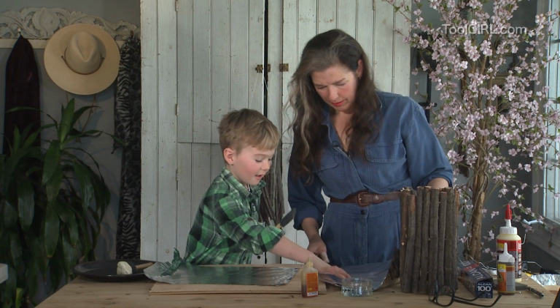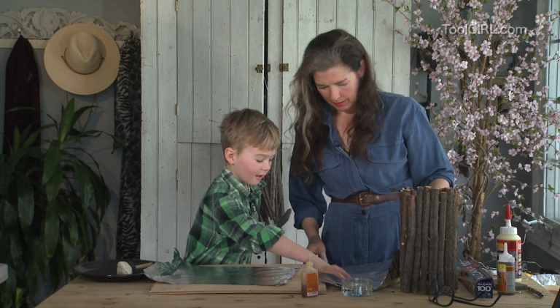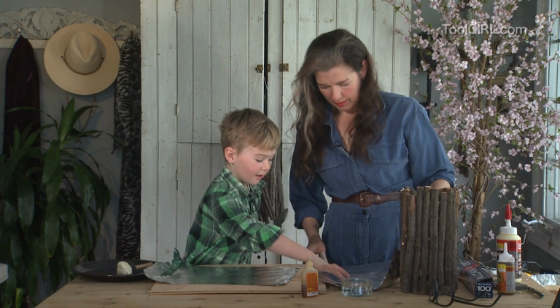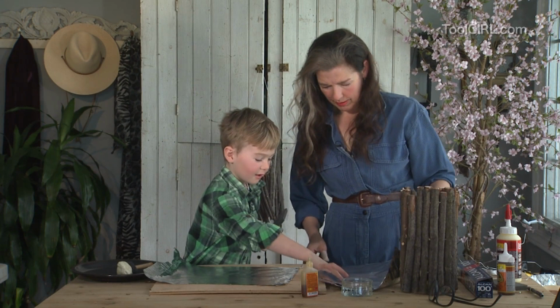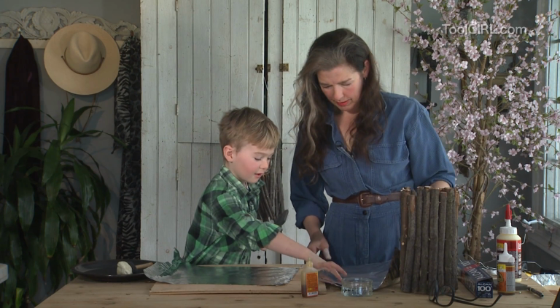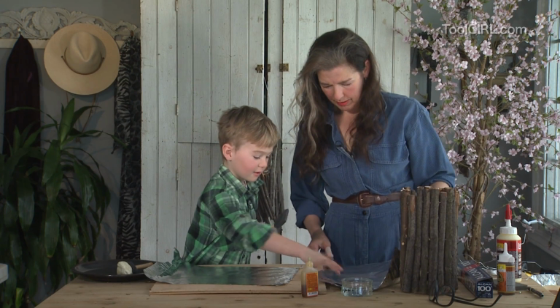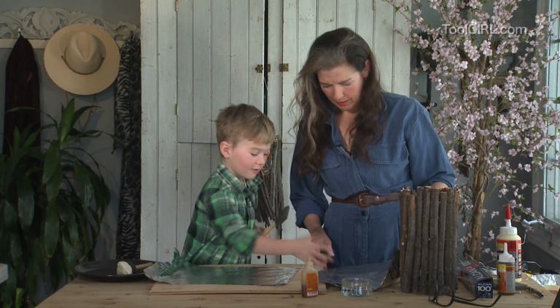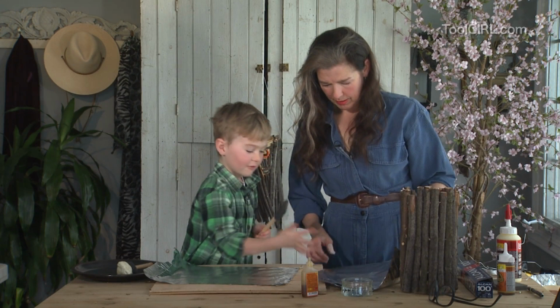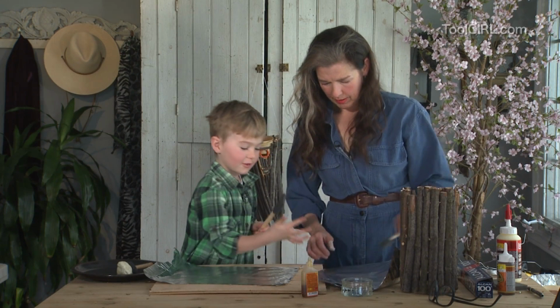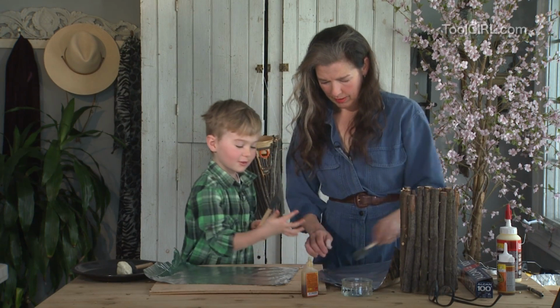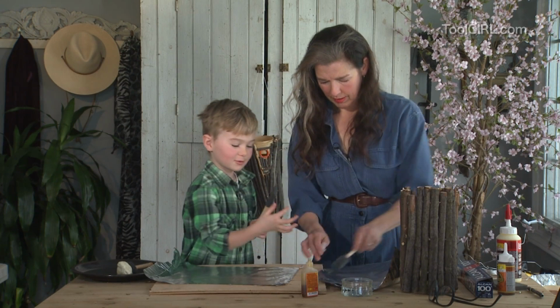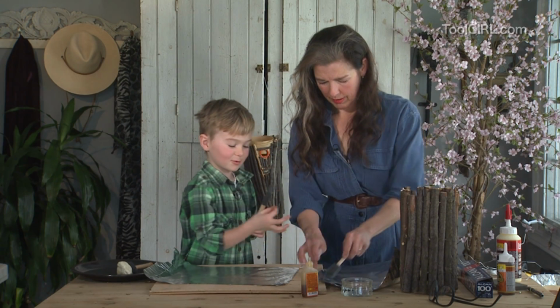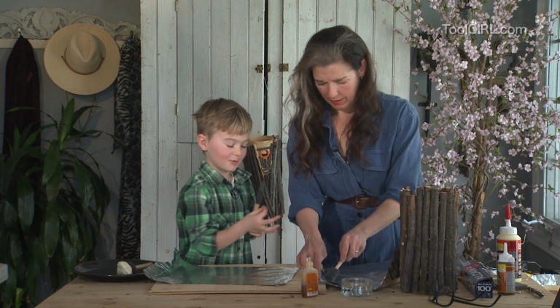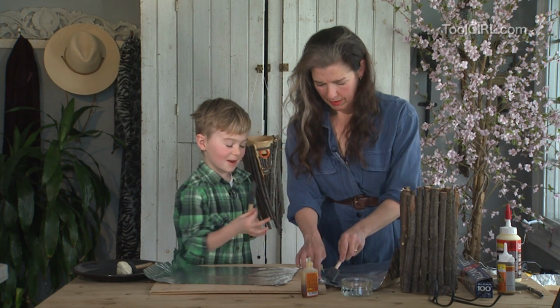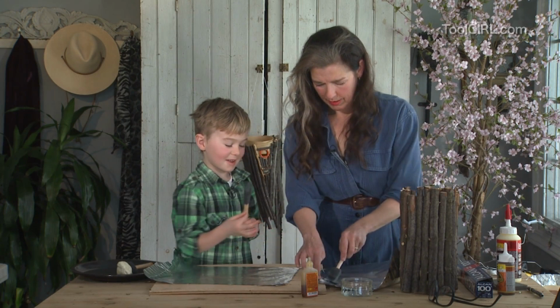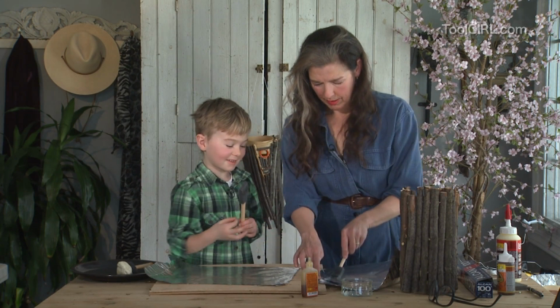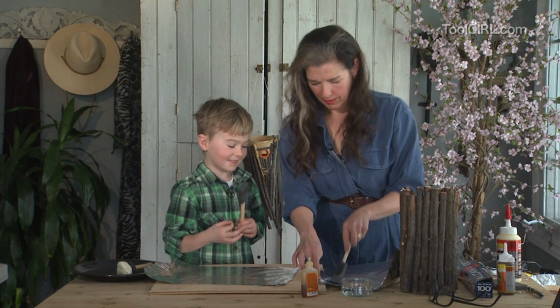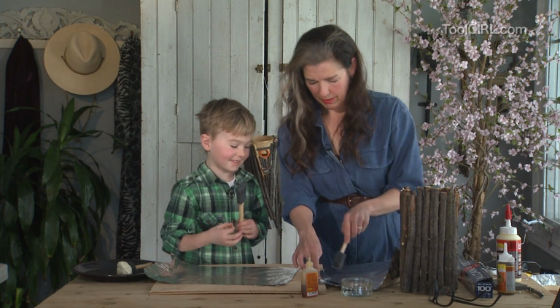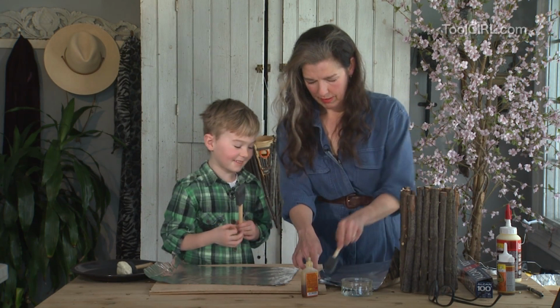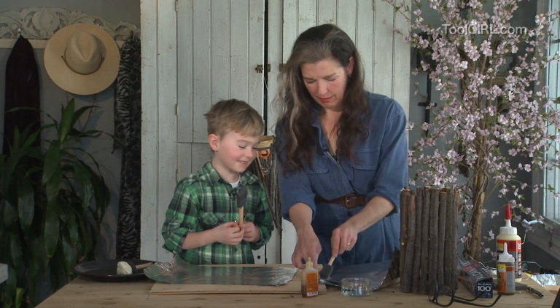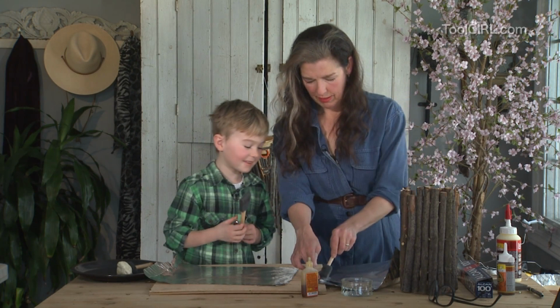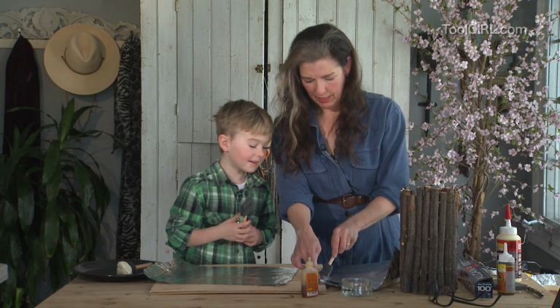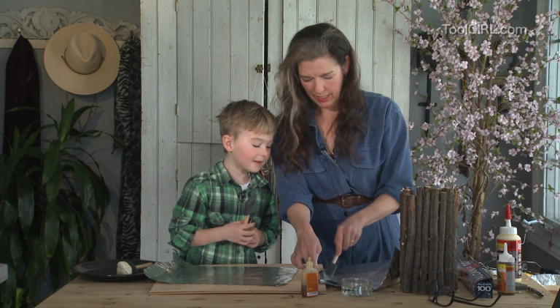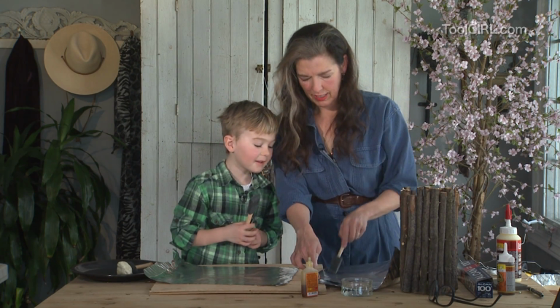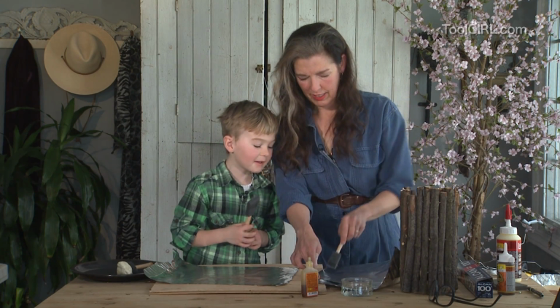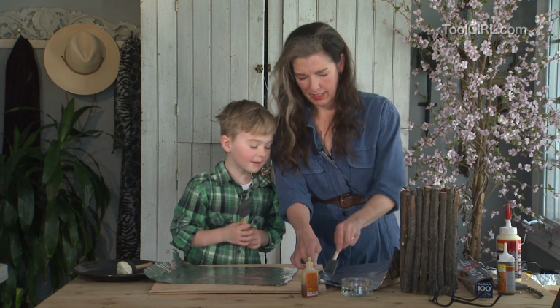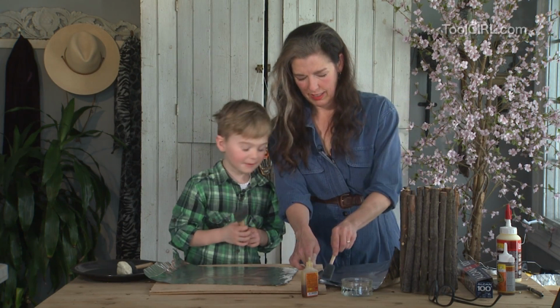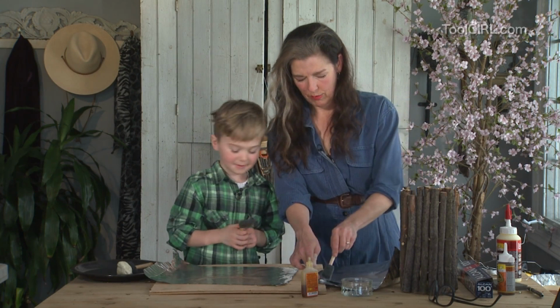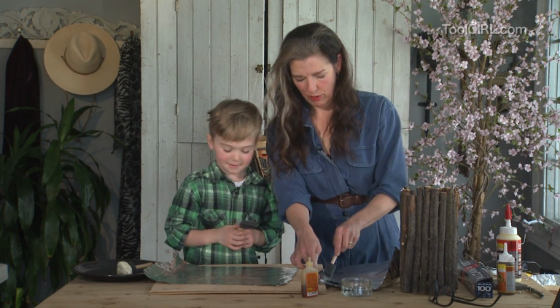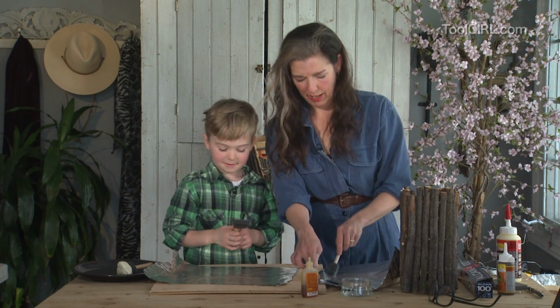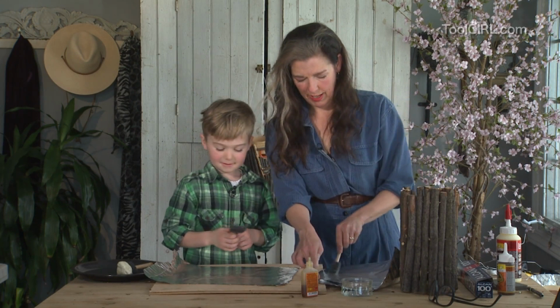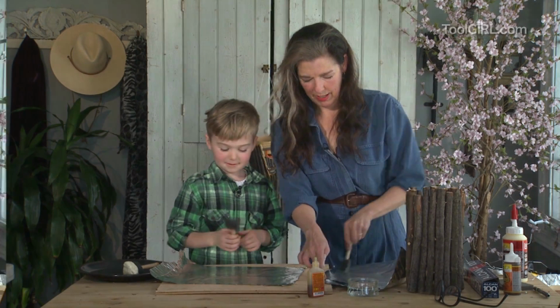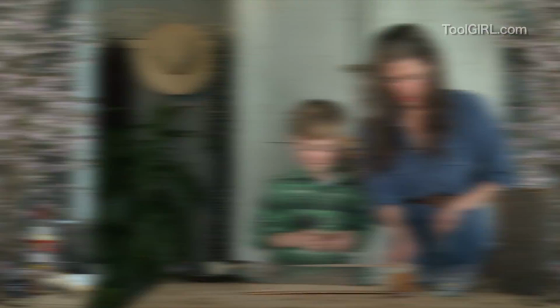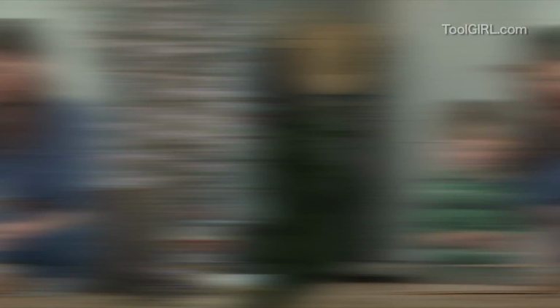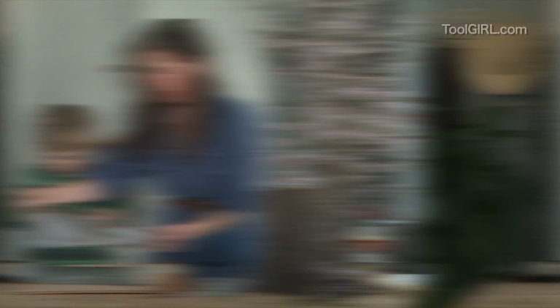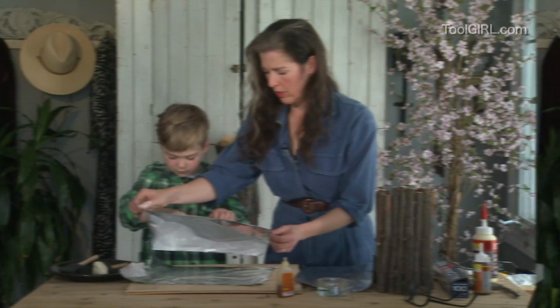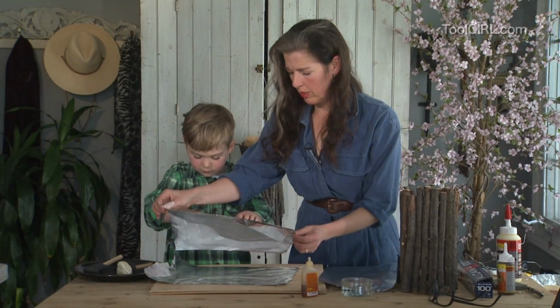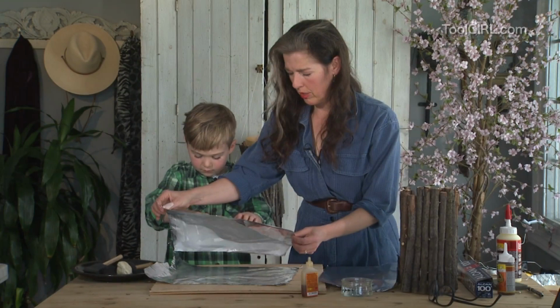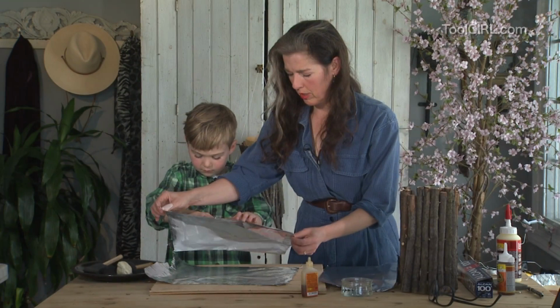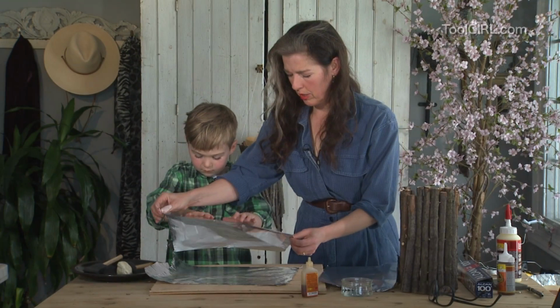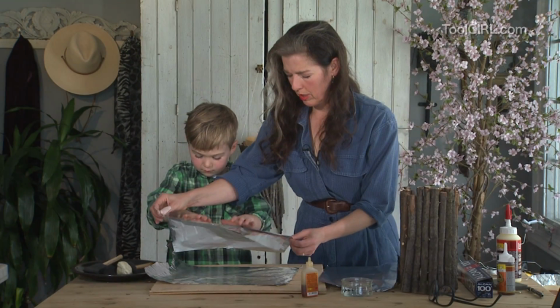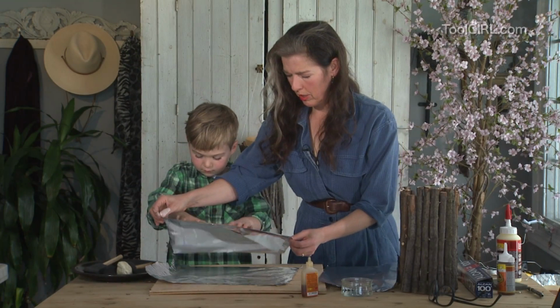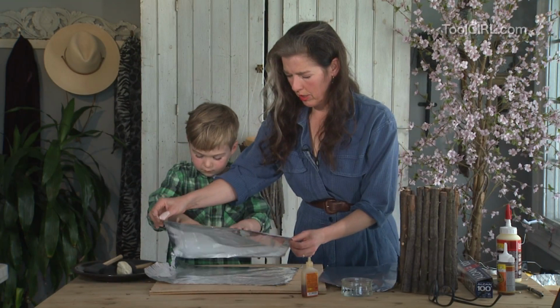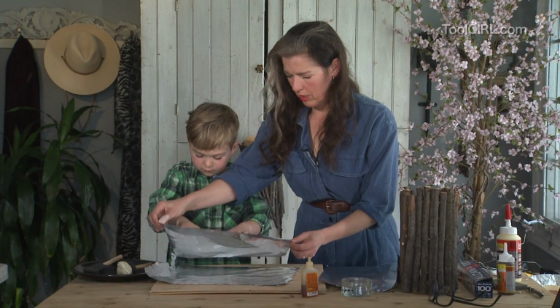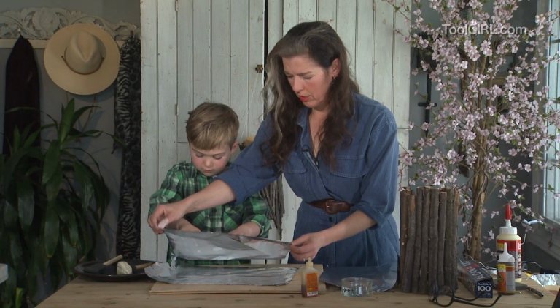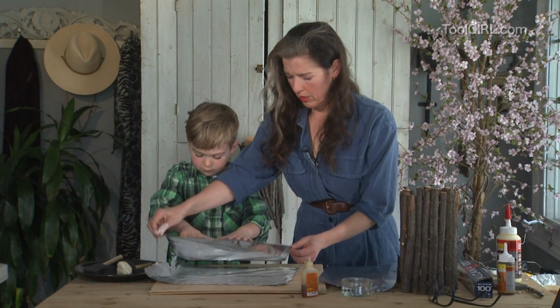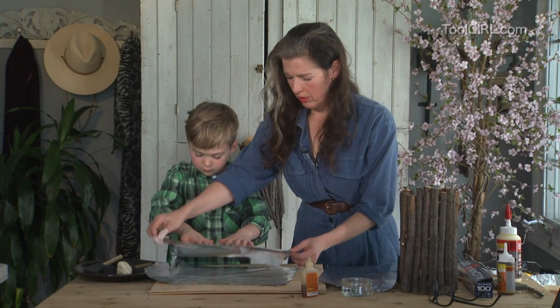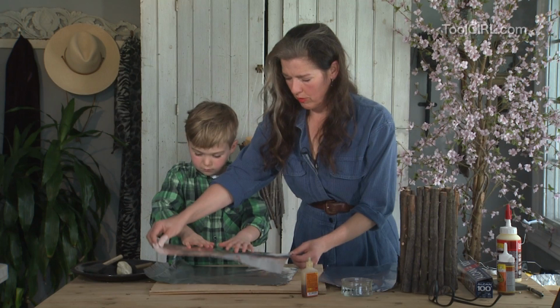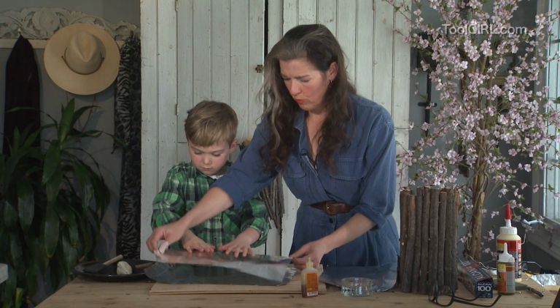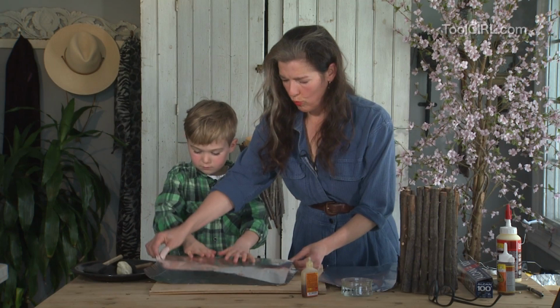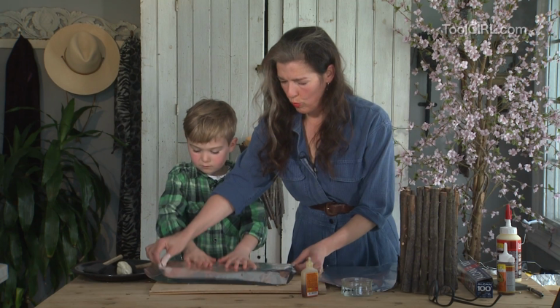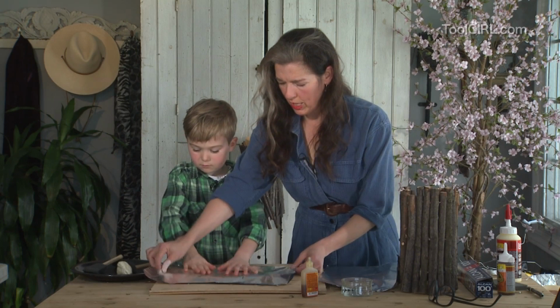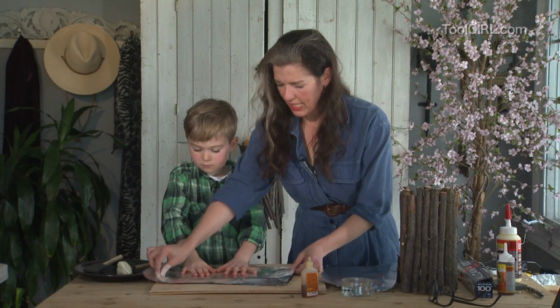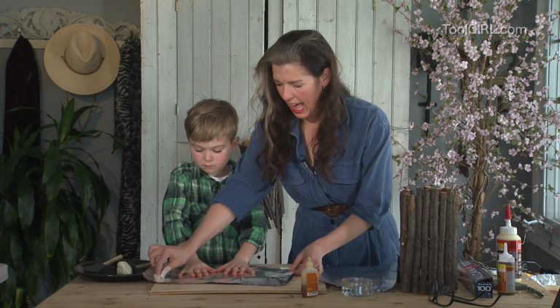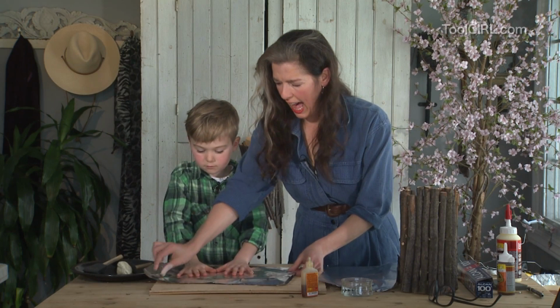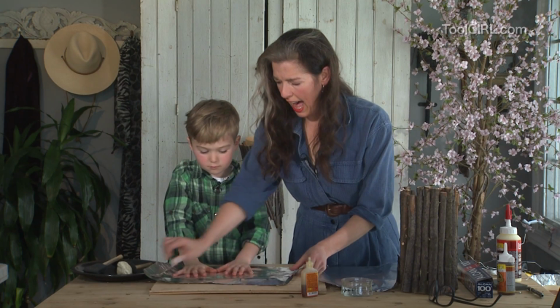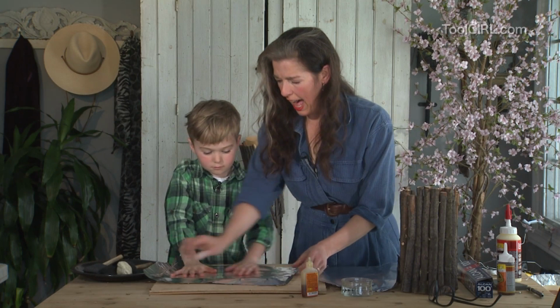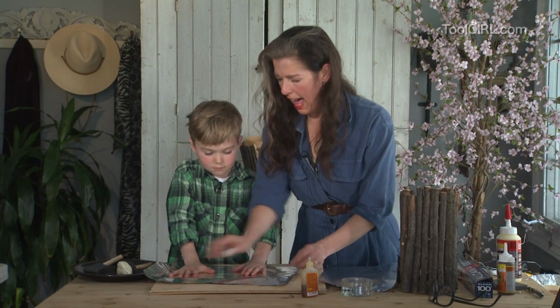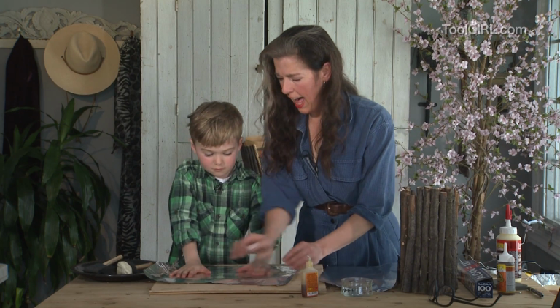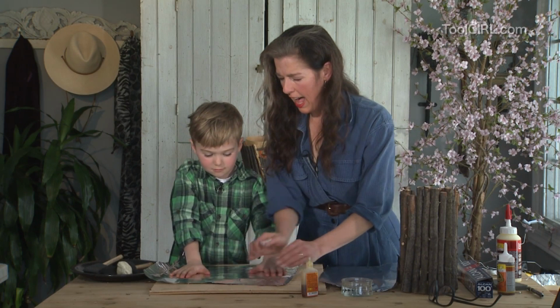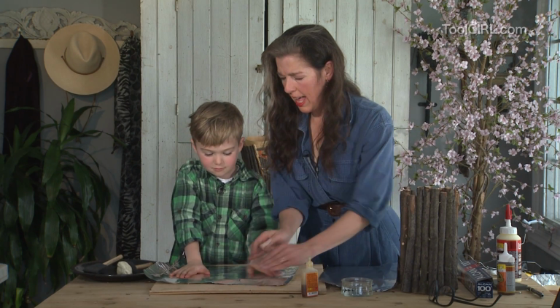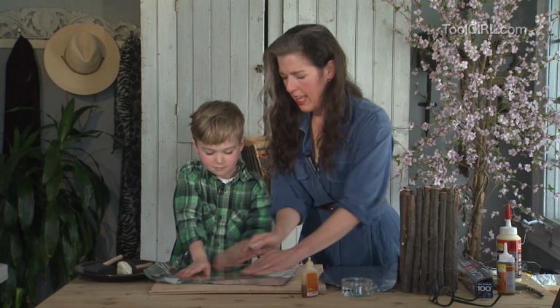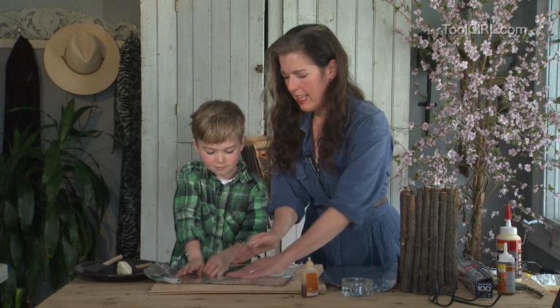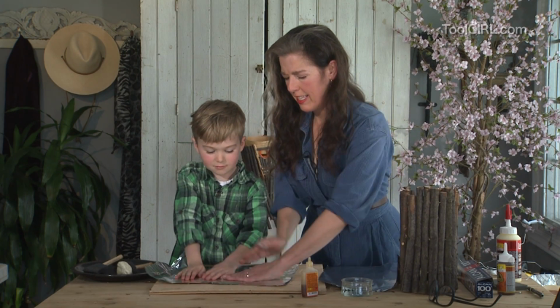Today my 6-year-old friend Zander and I are building a birdhouse. It's an easy design that you can make with your kids.